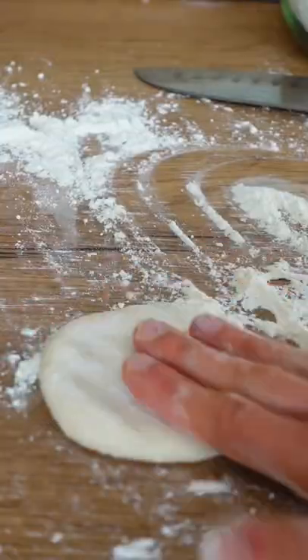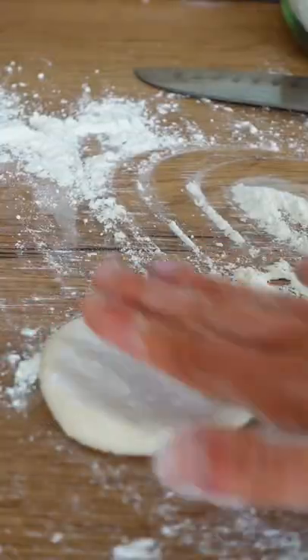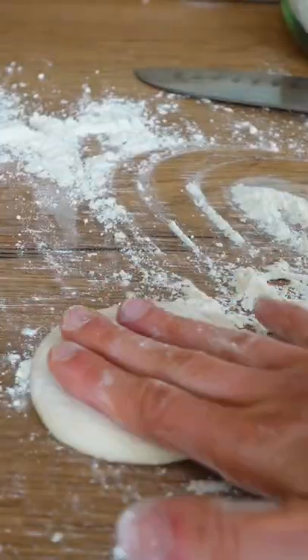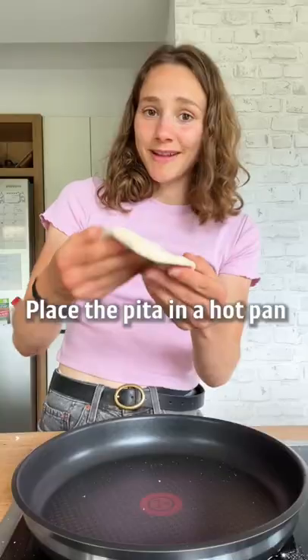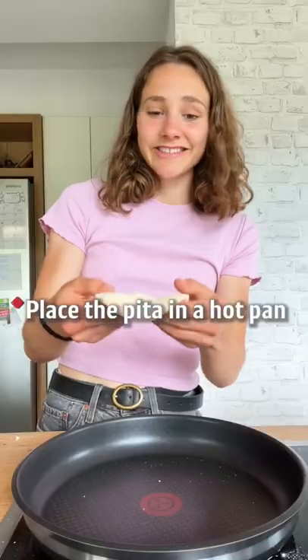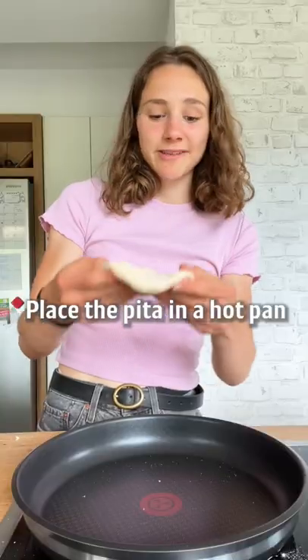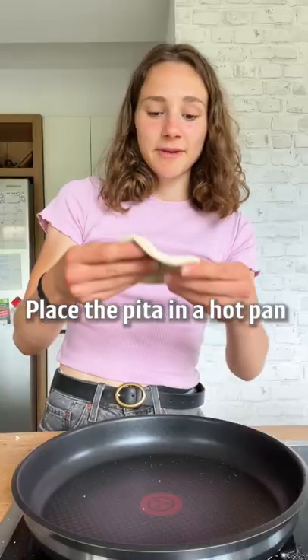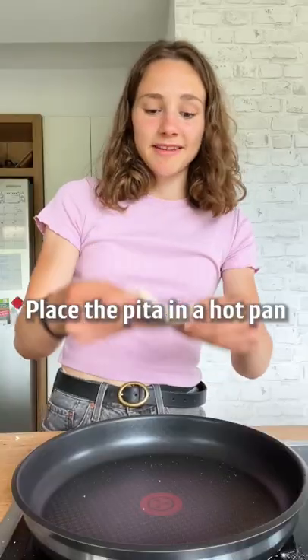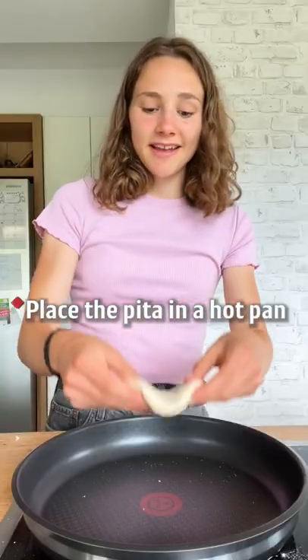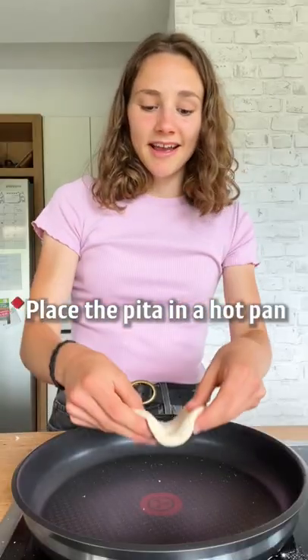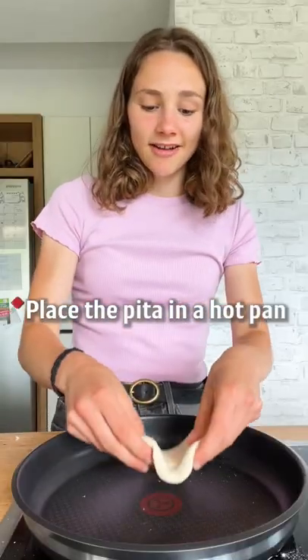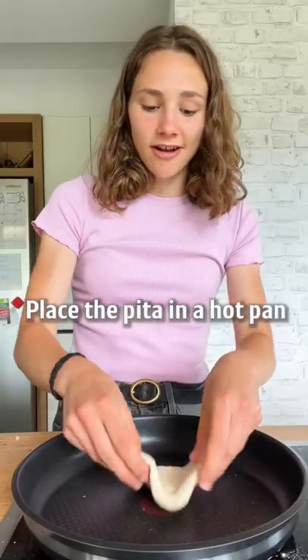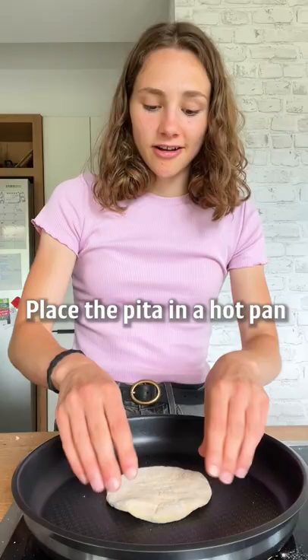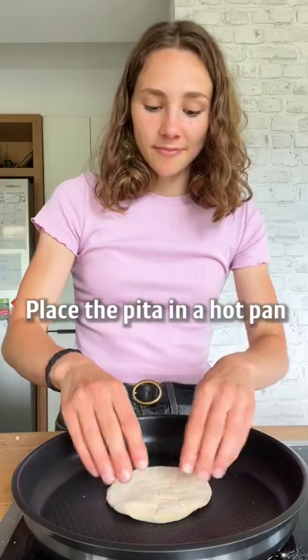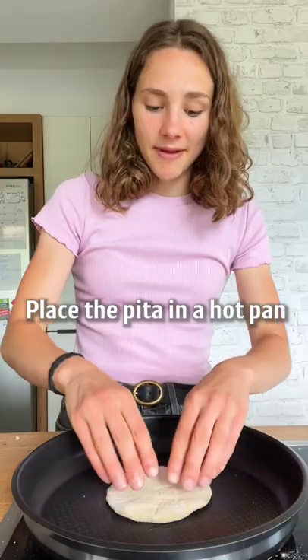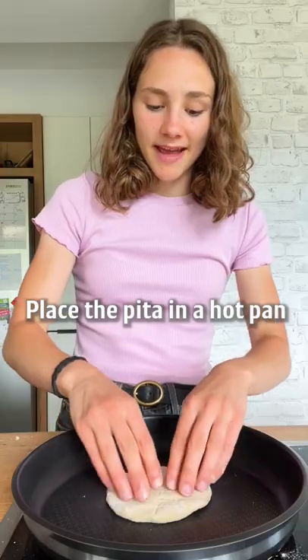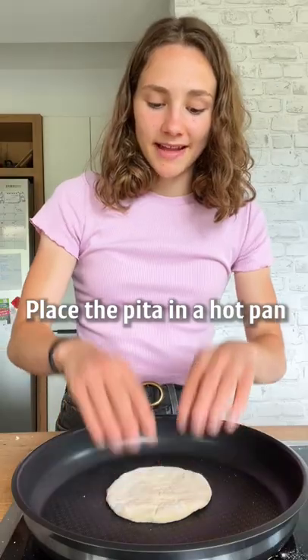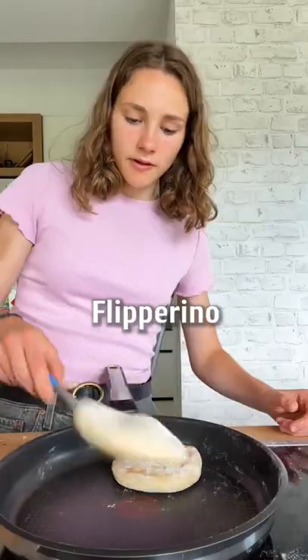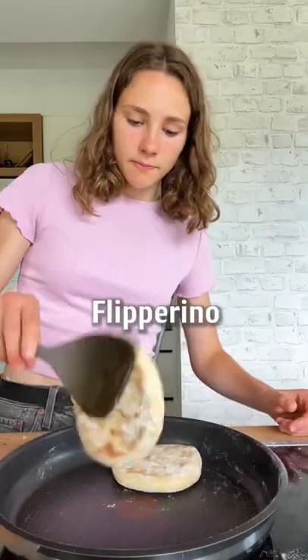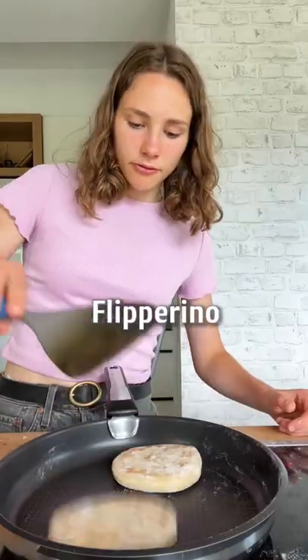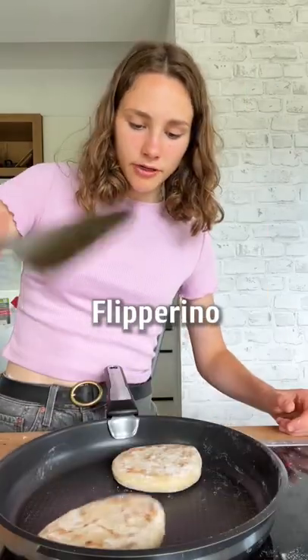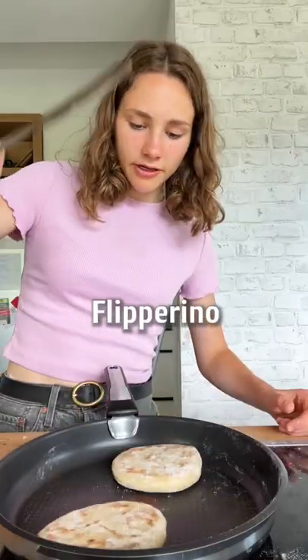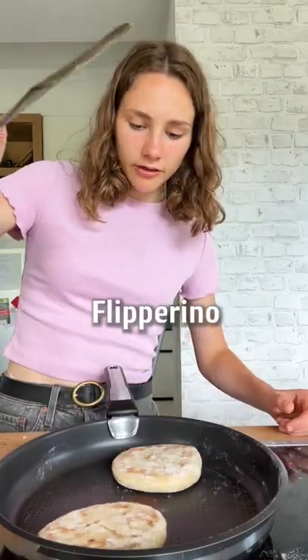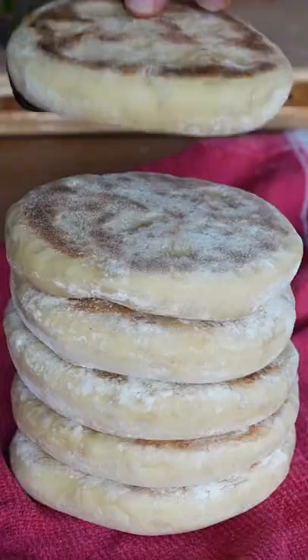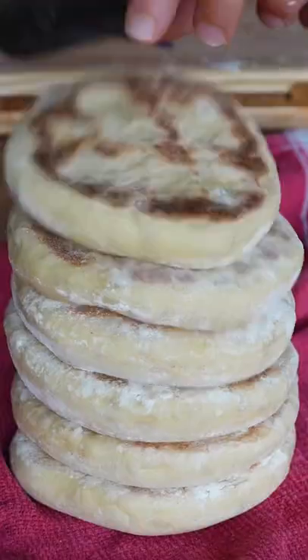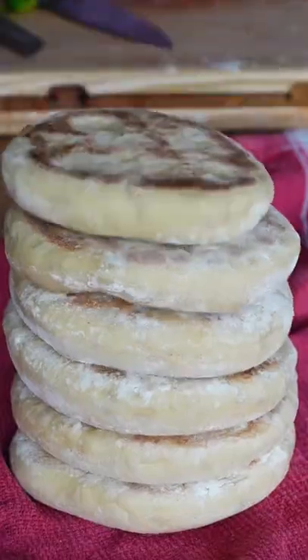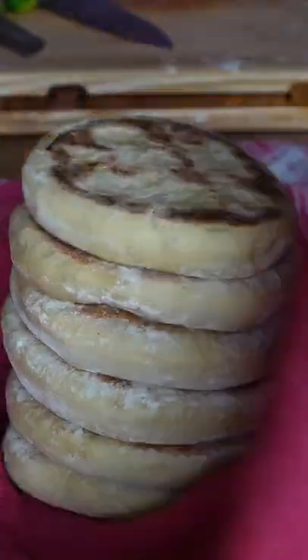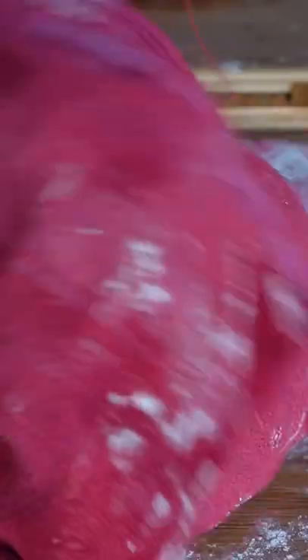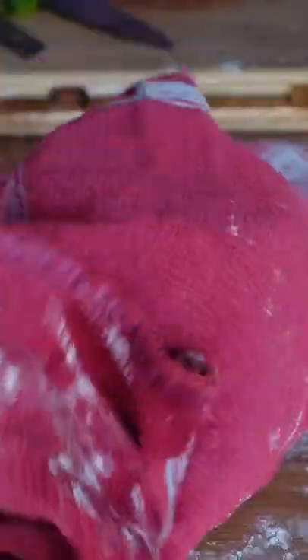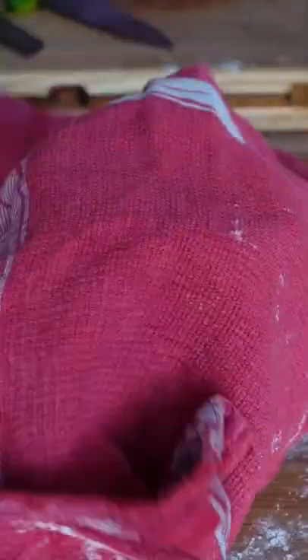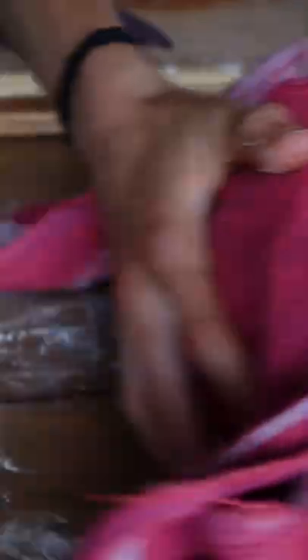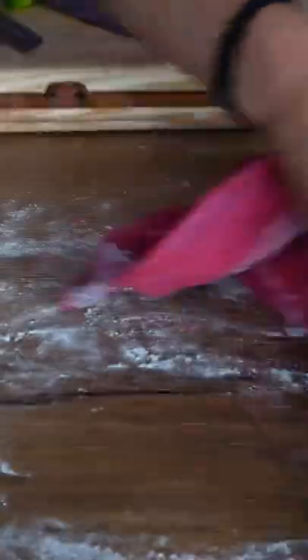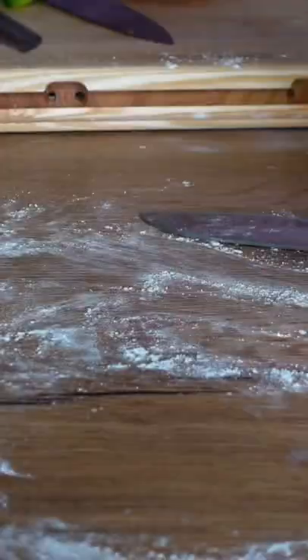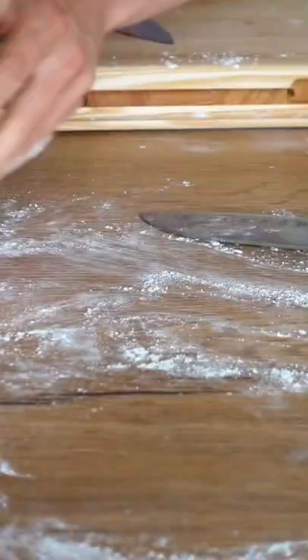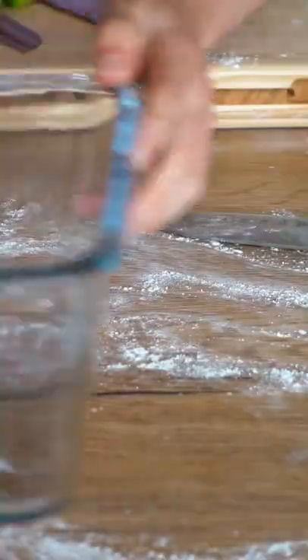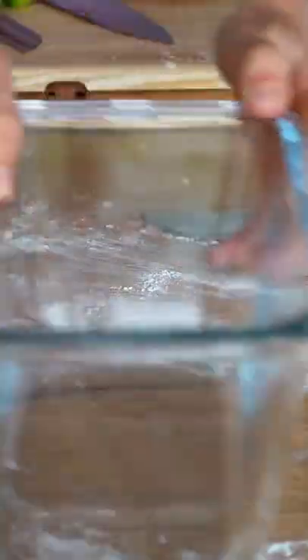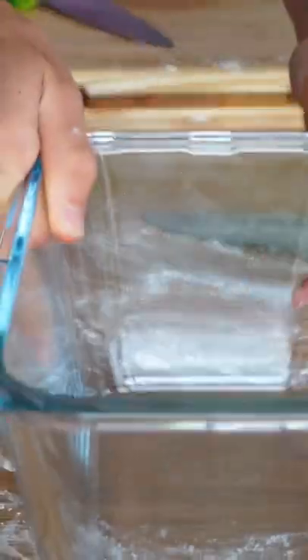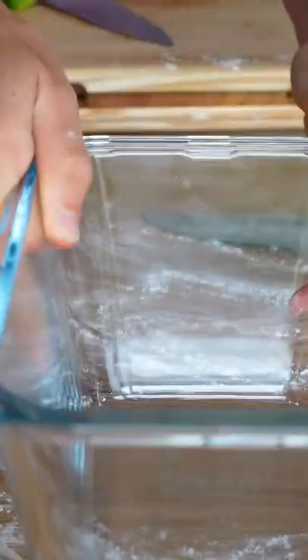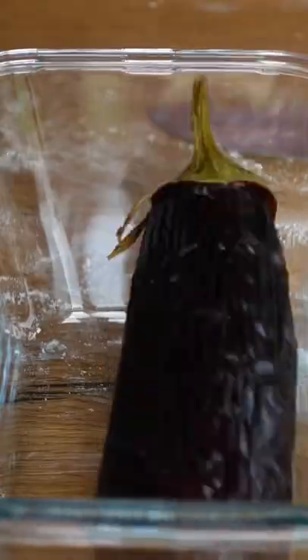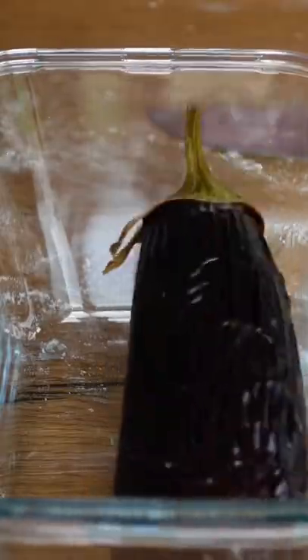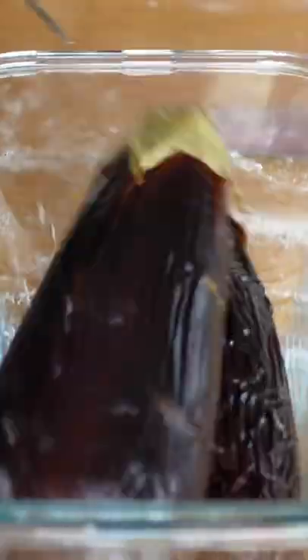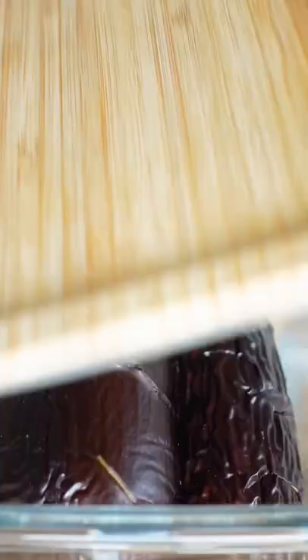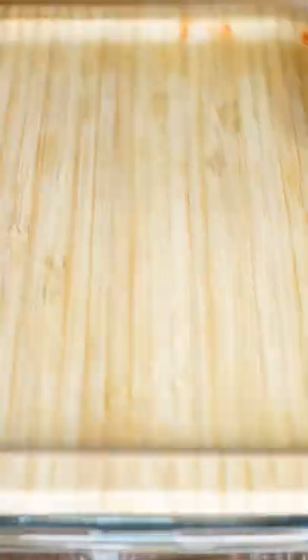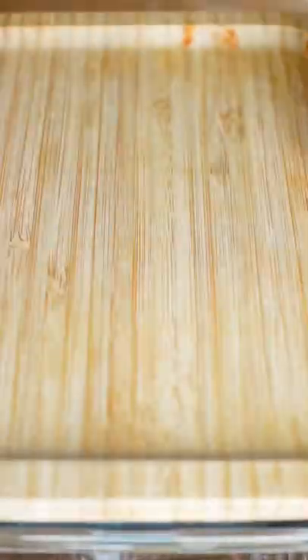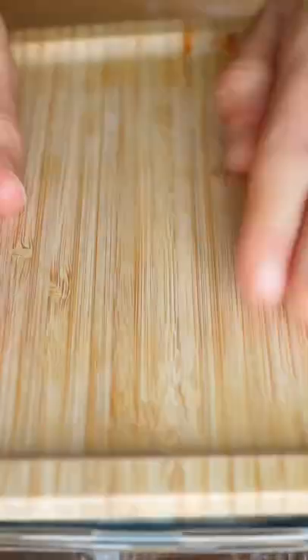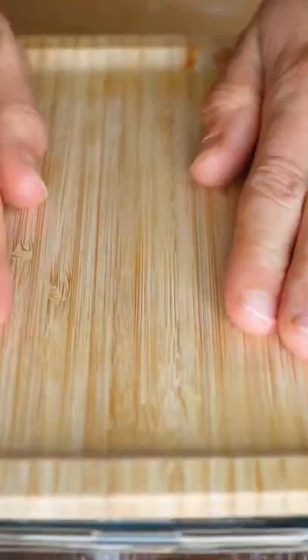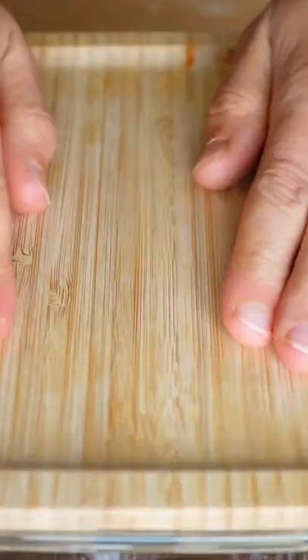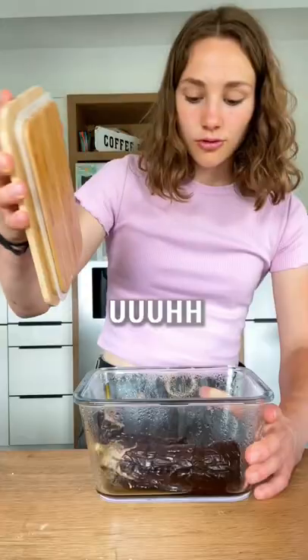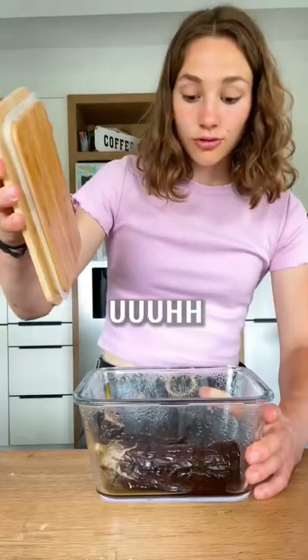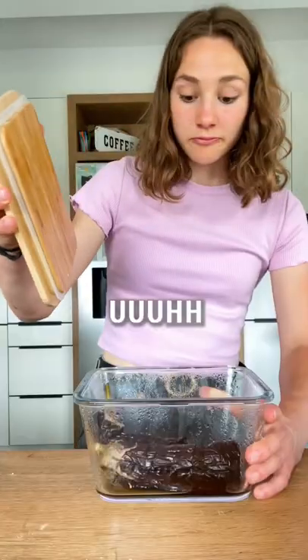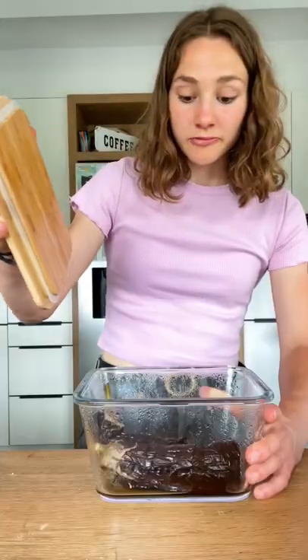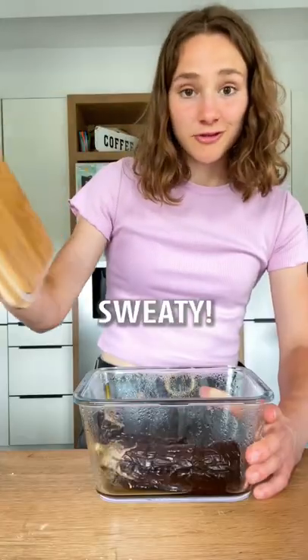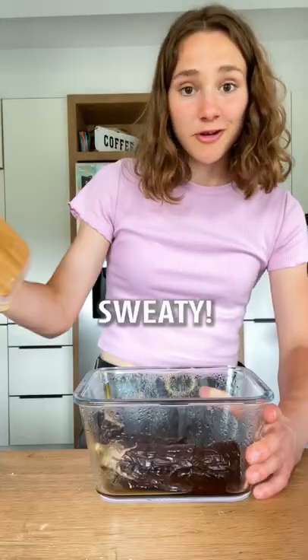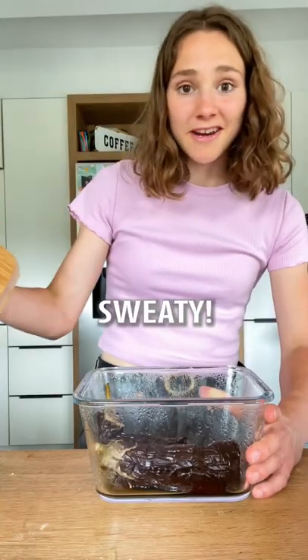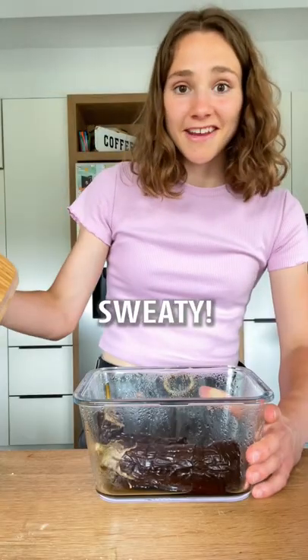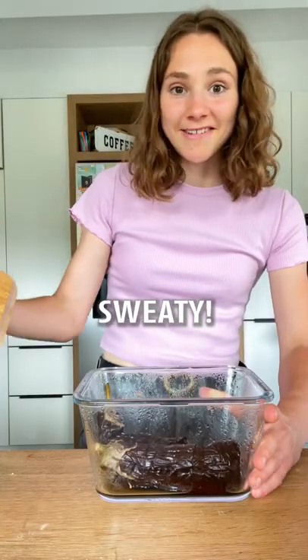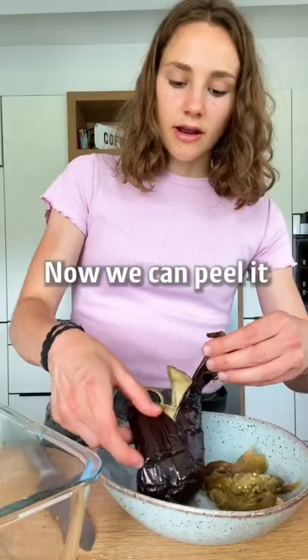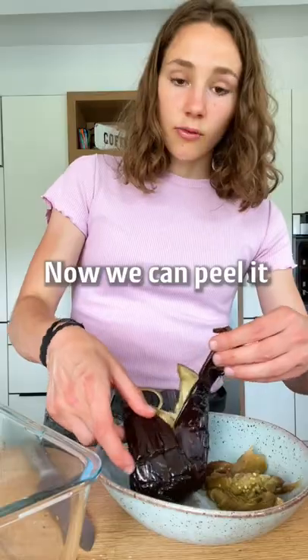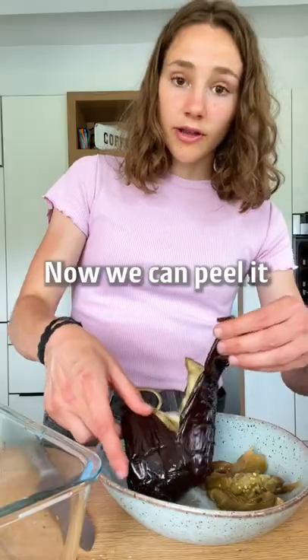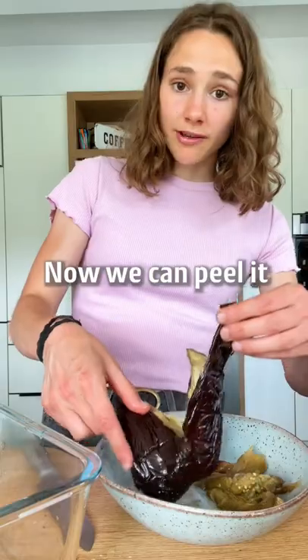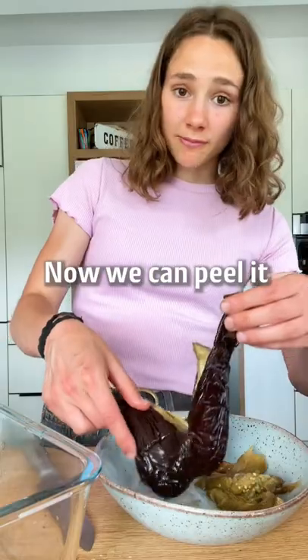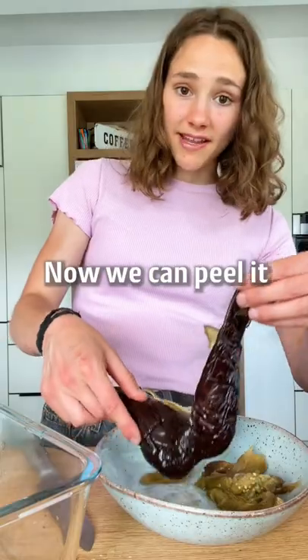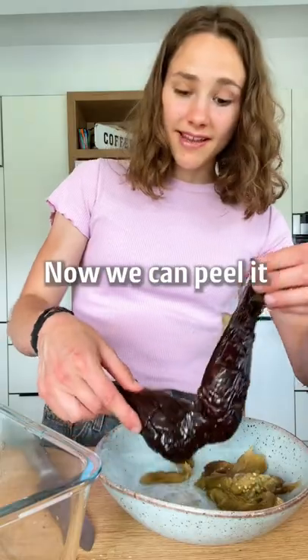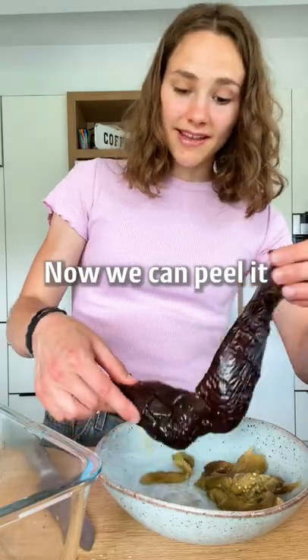Place the pita in a hot pan. Sweaty — now we can peel it.